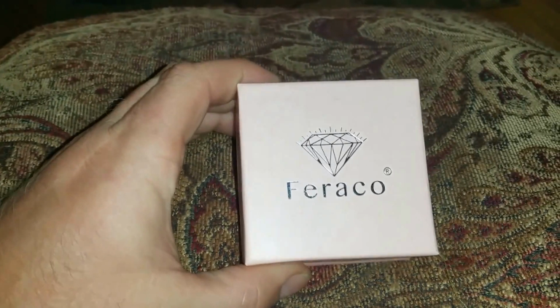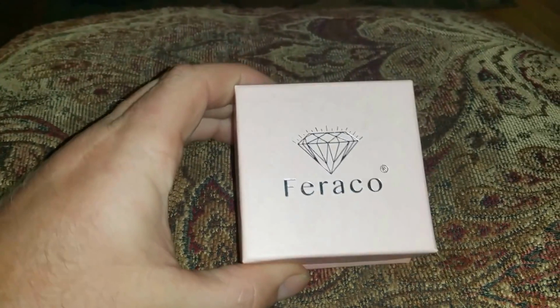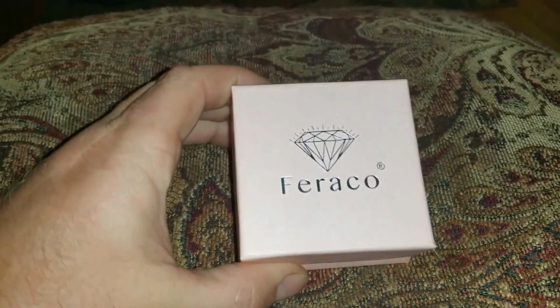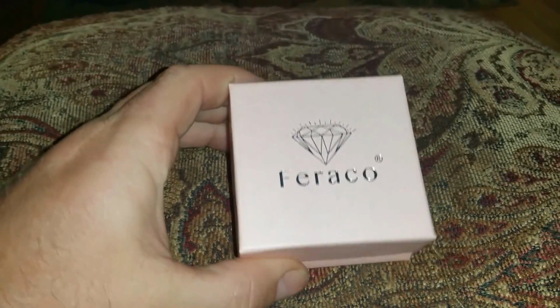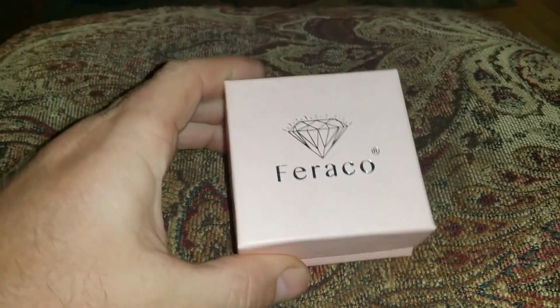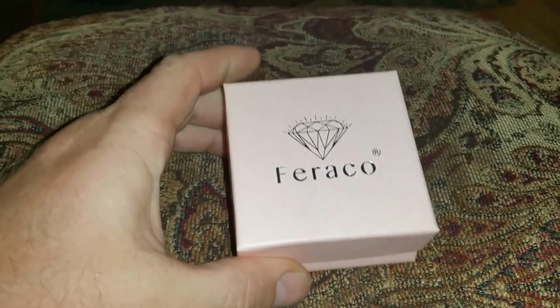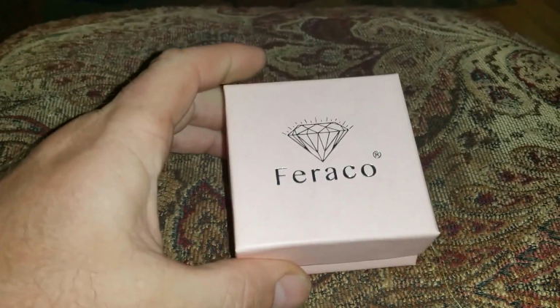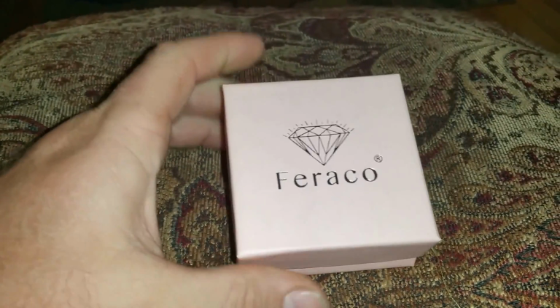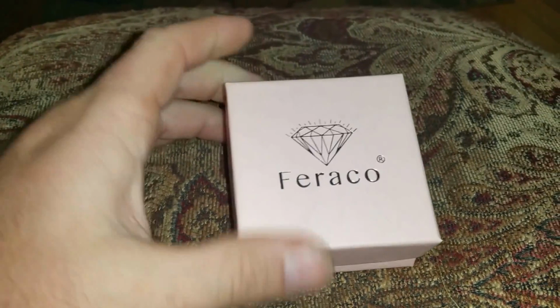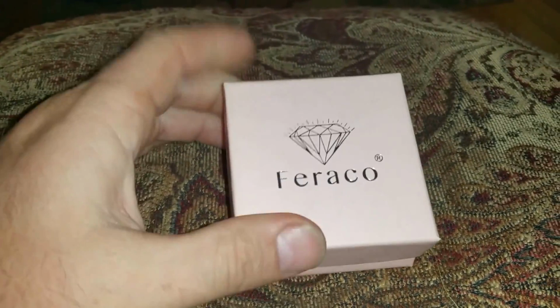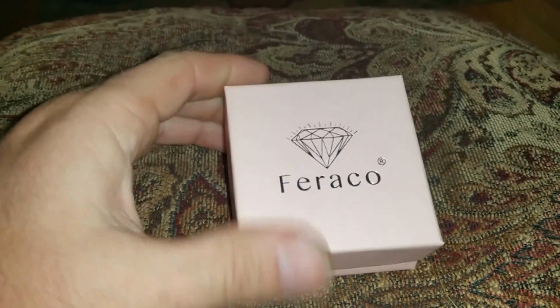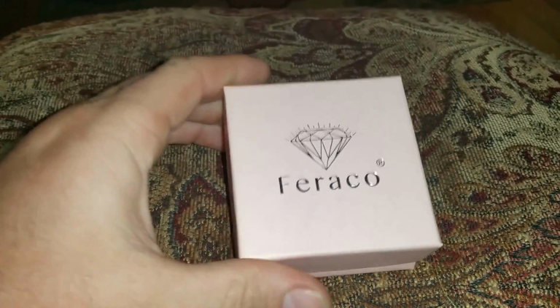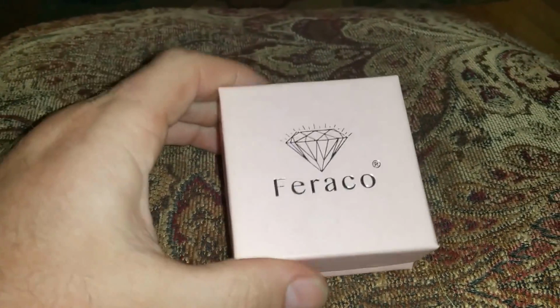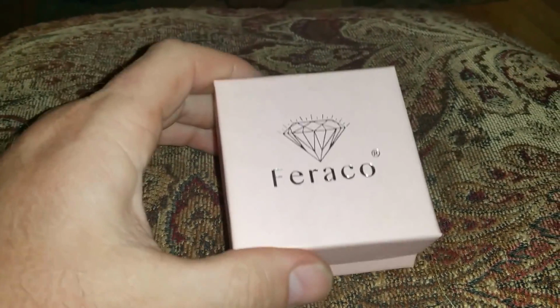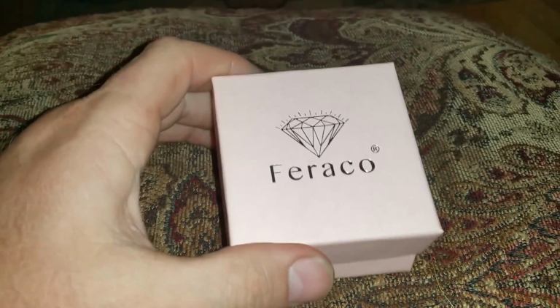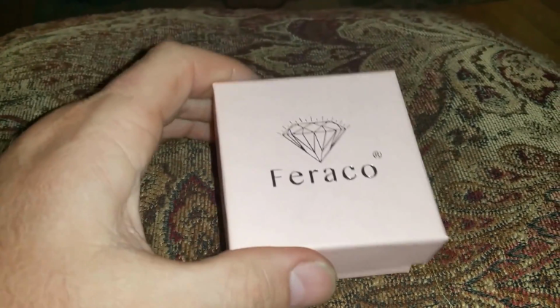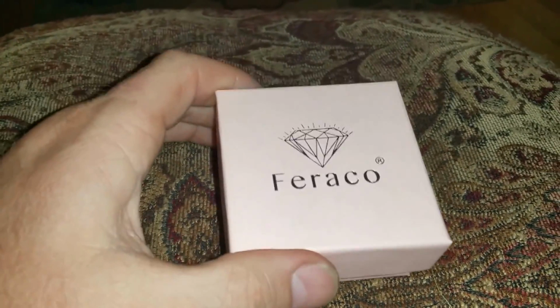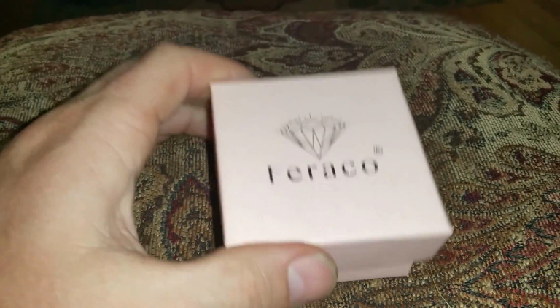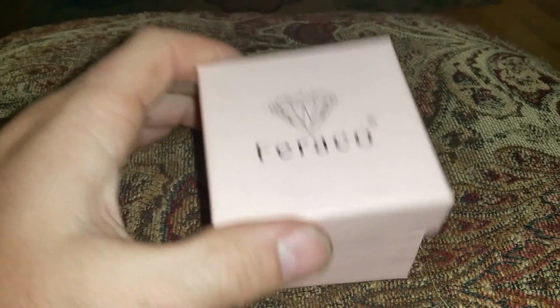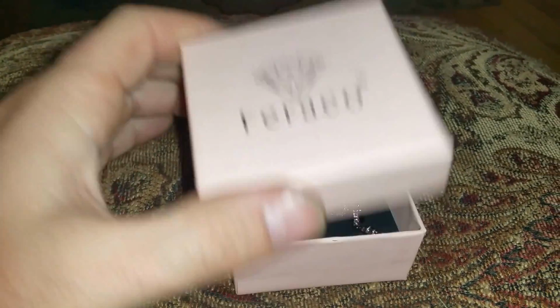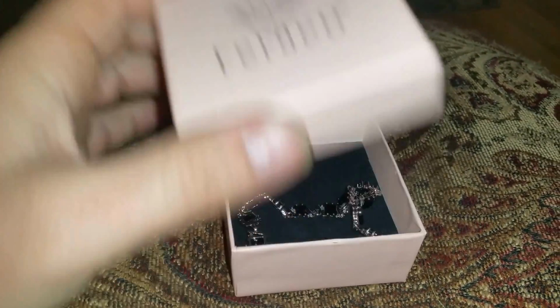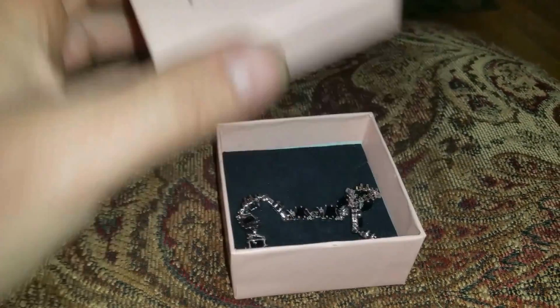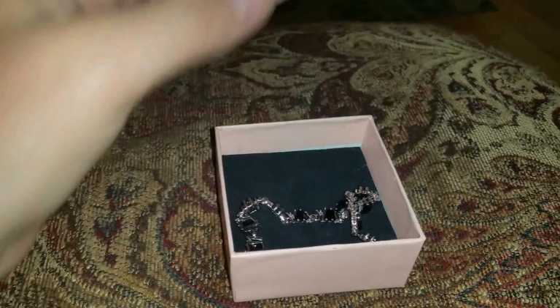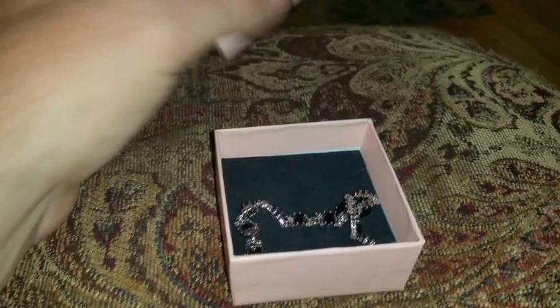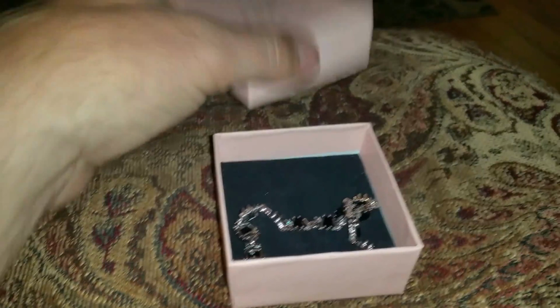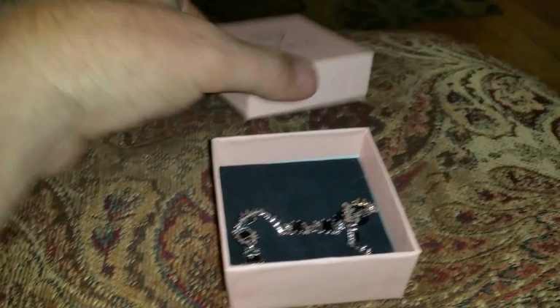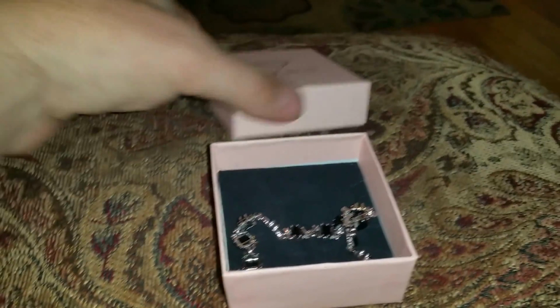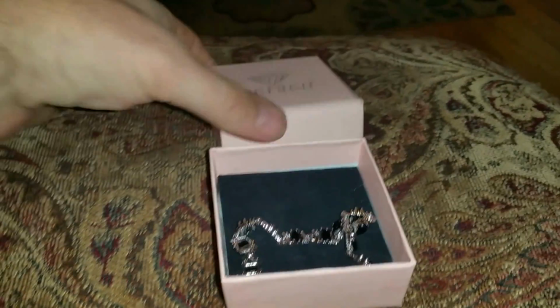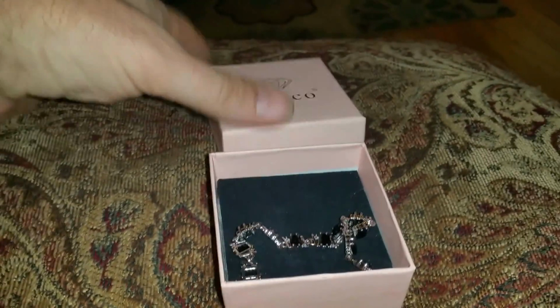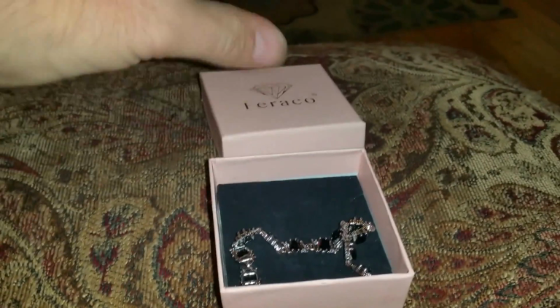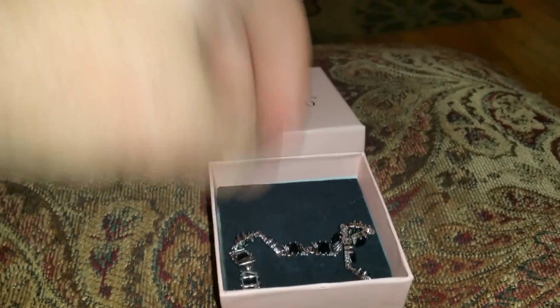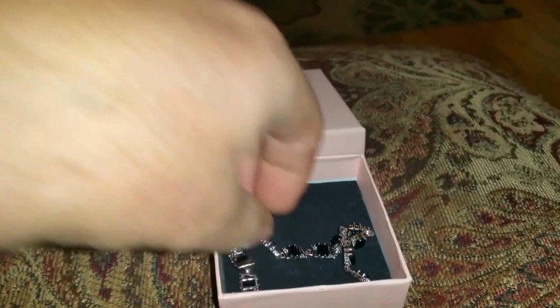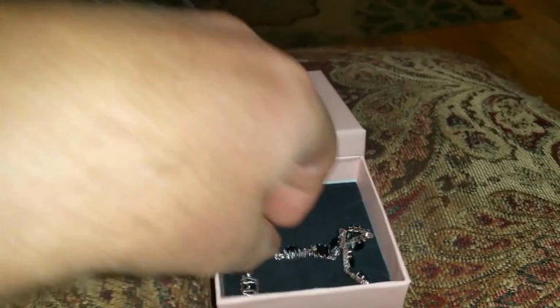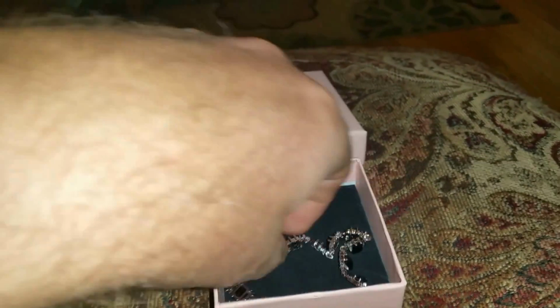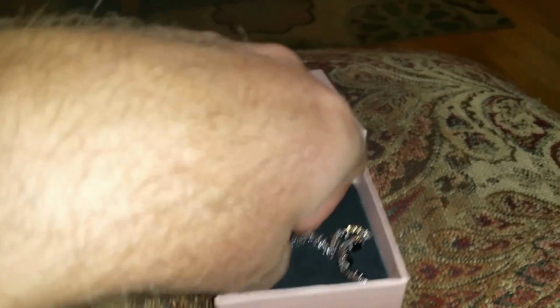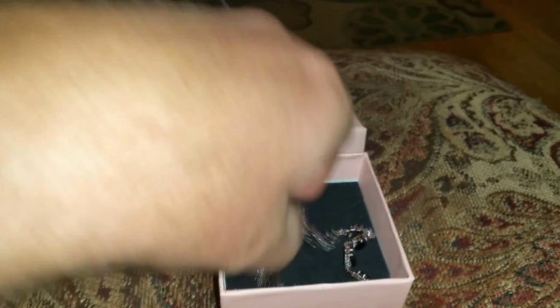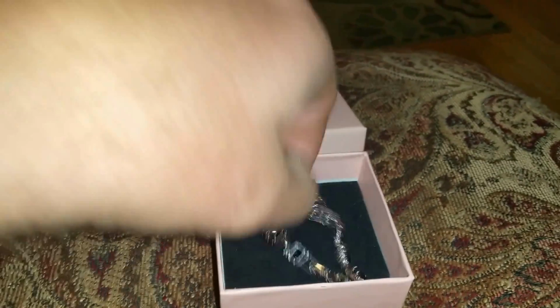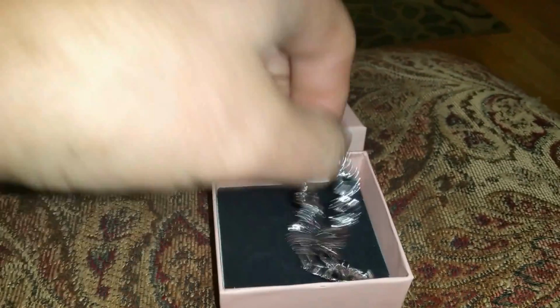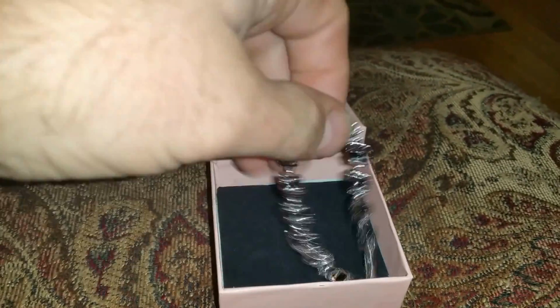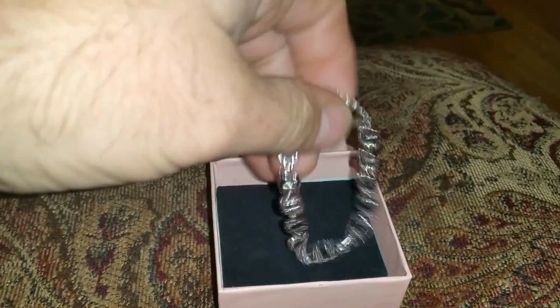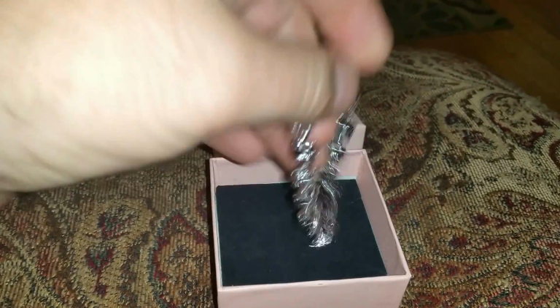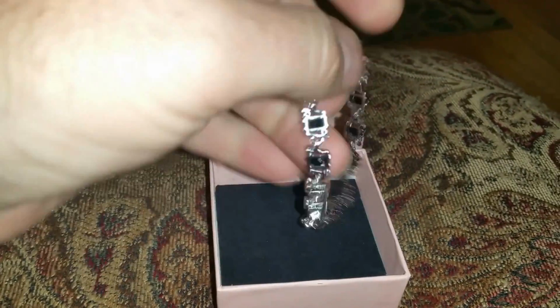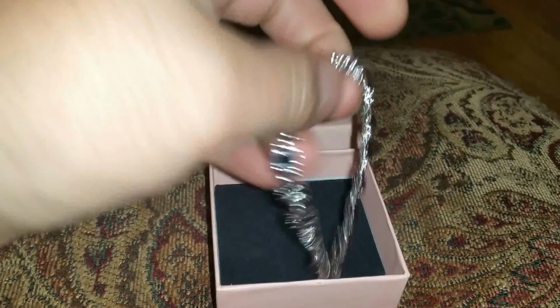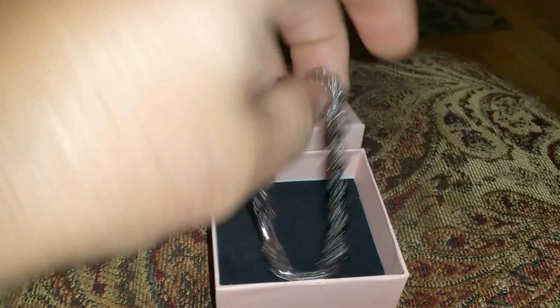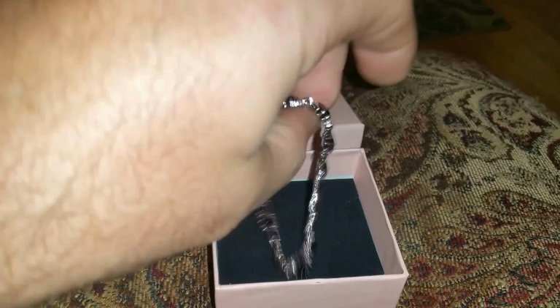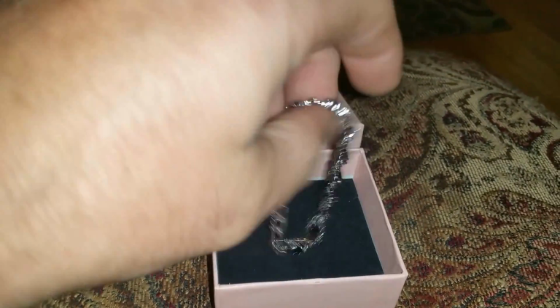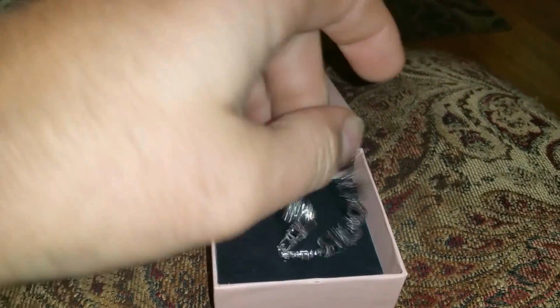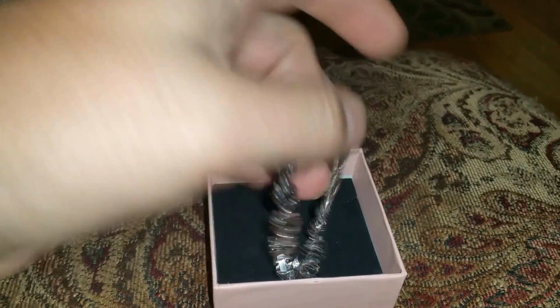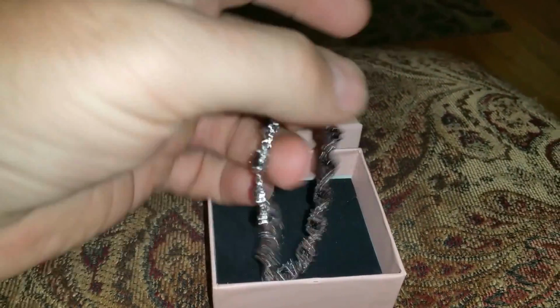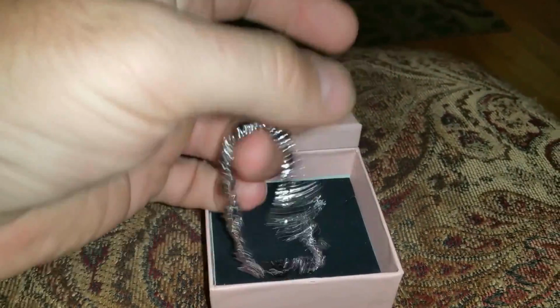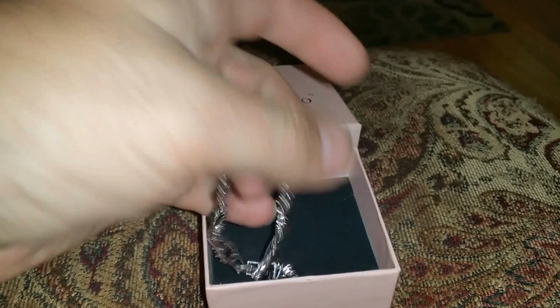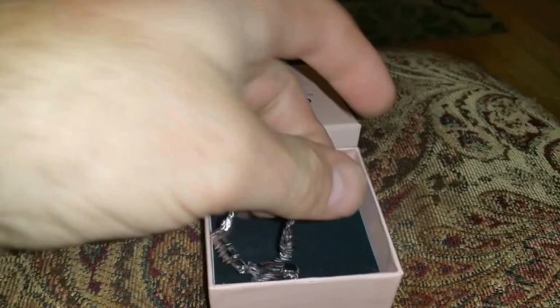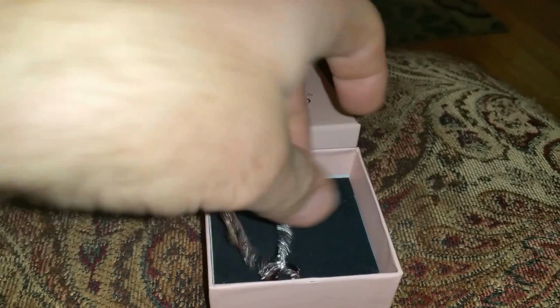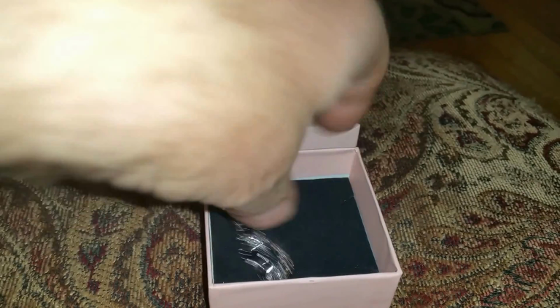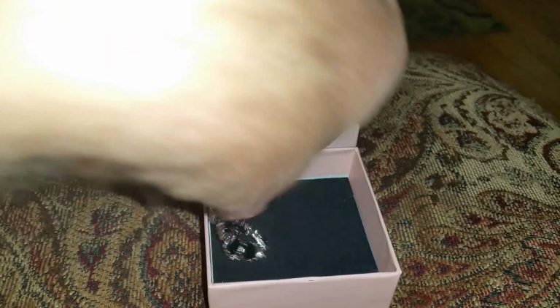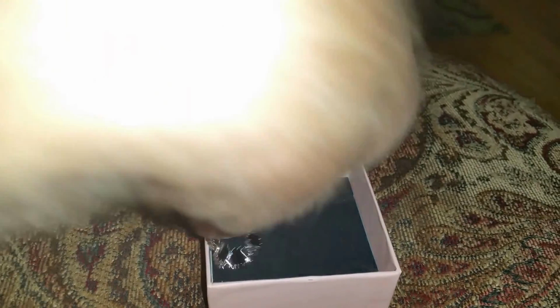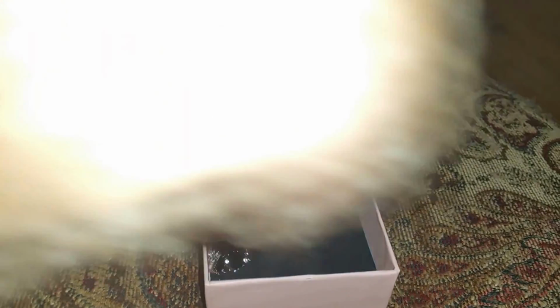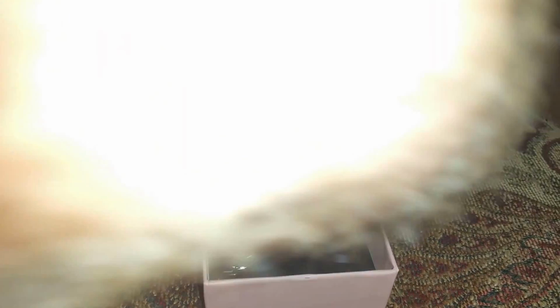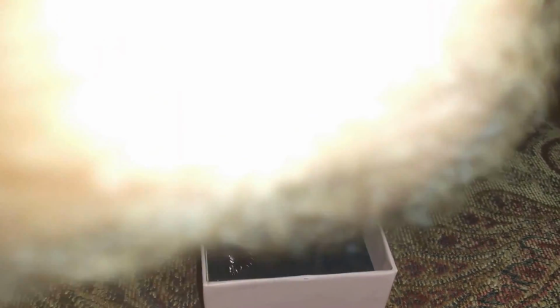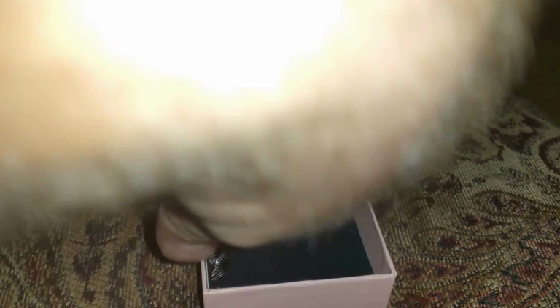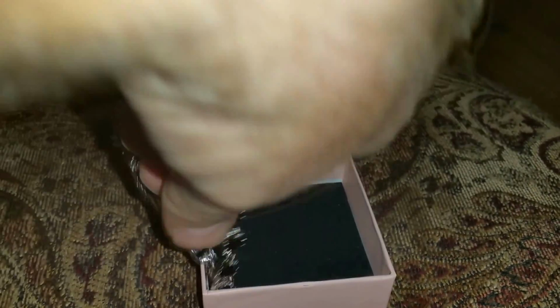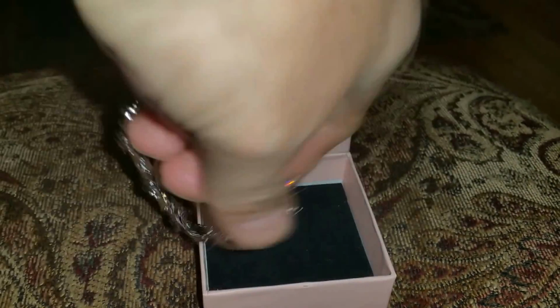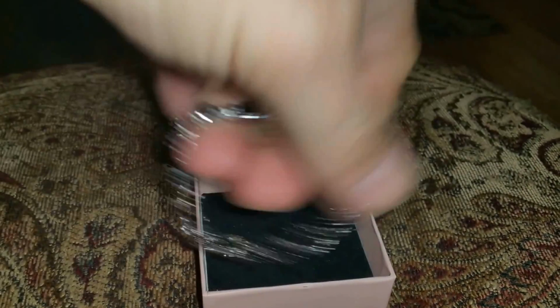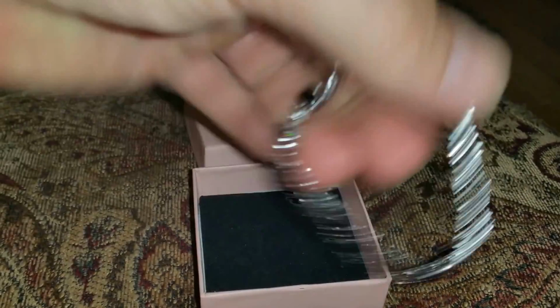JB here with a review on a woman's bracelet. So here we have the bracelet.